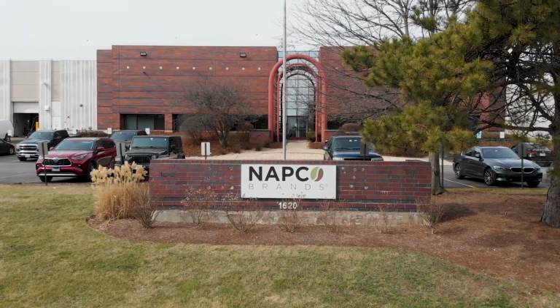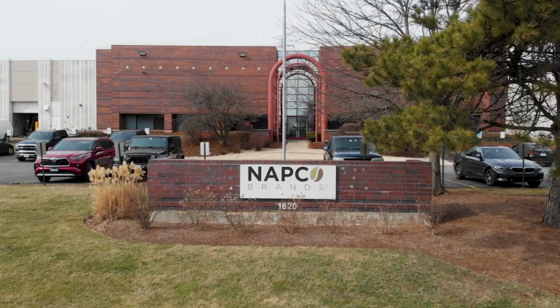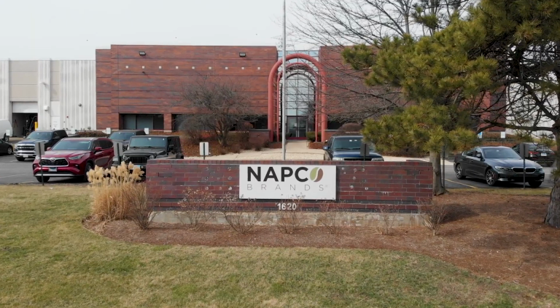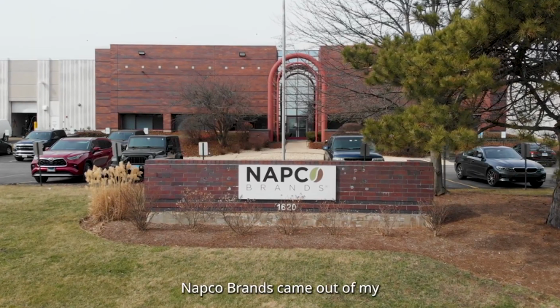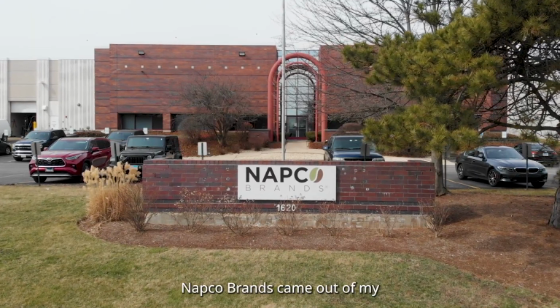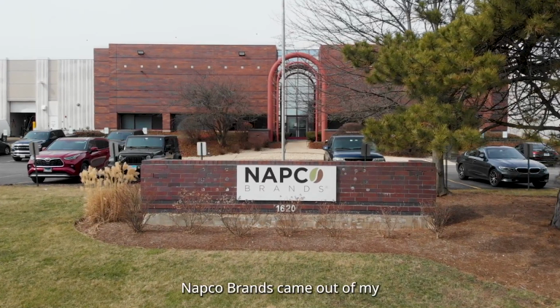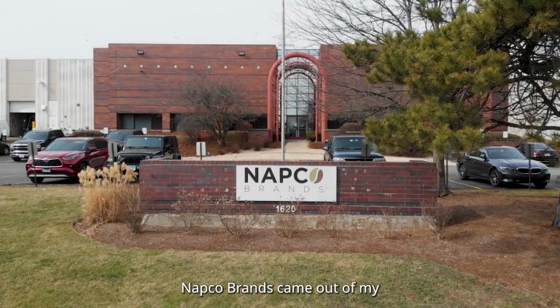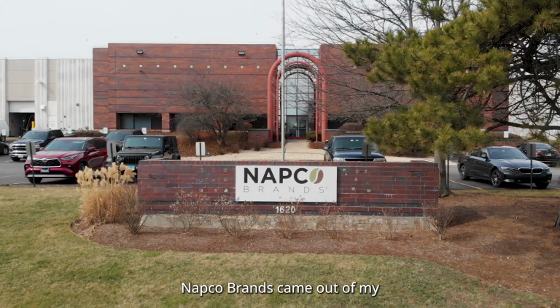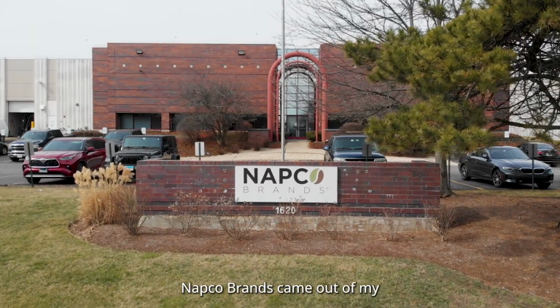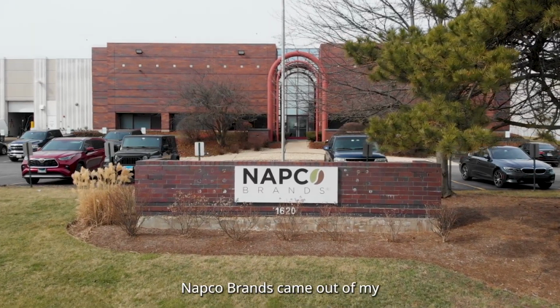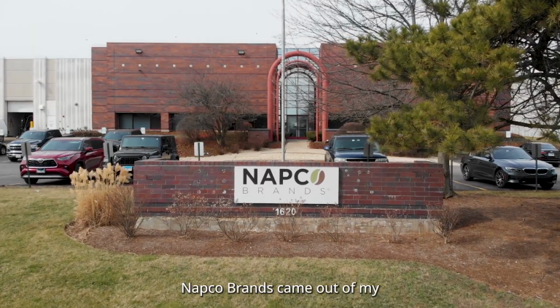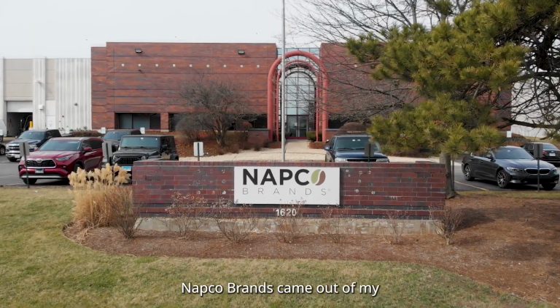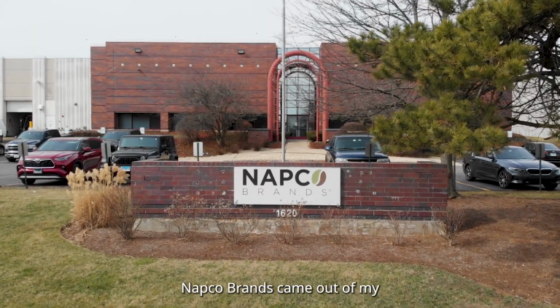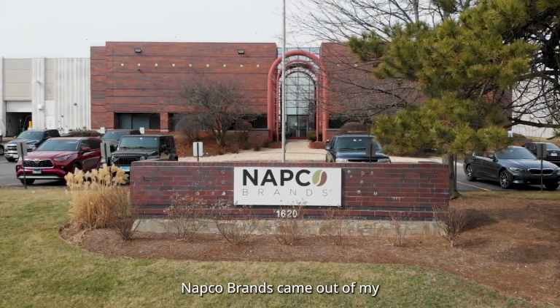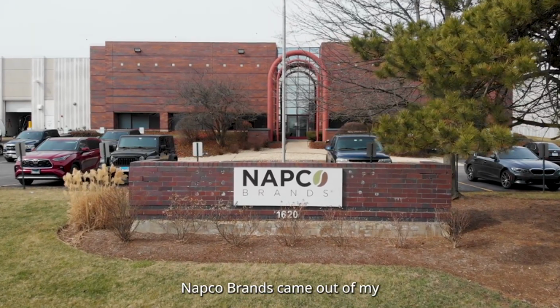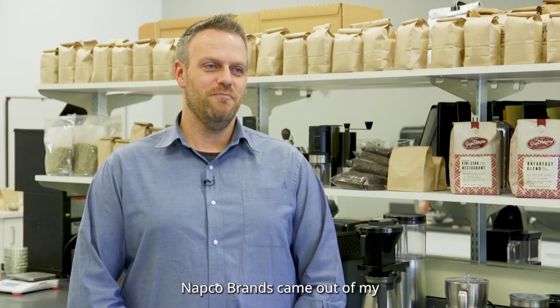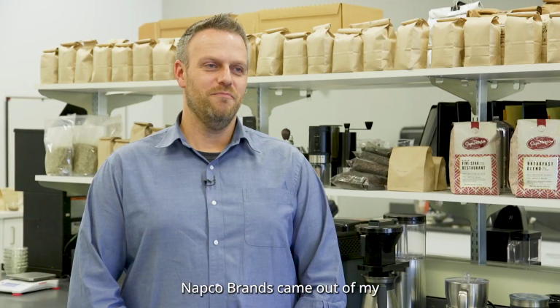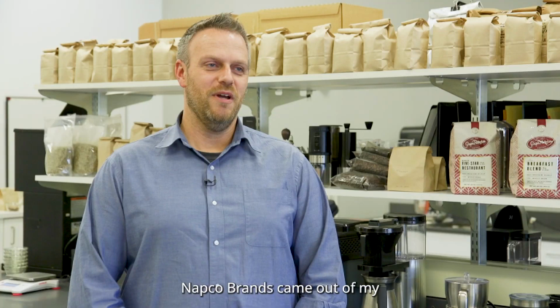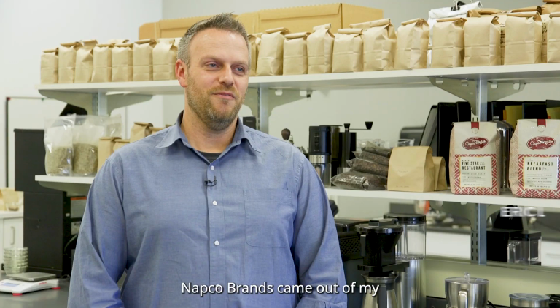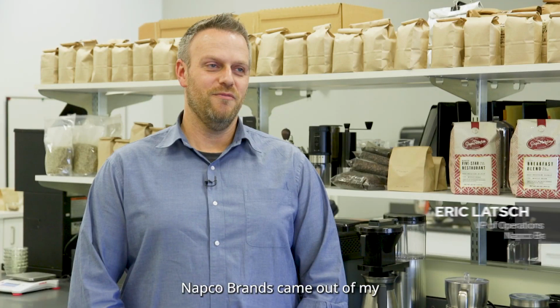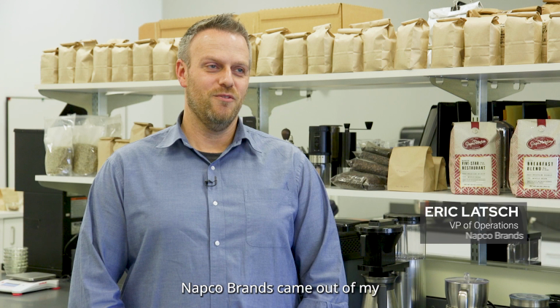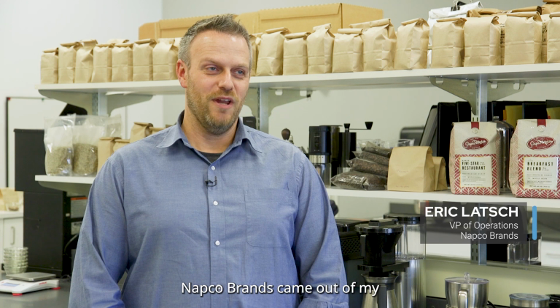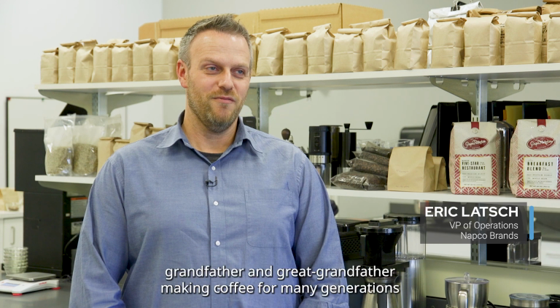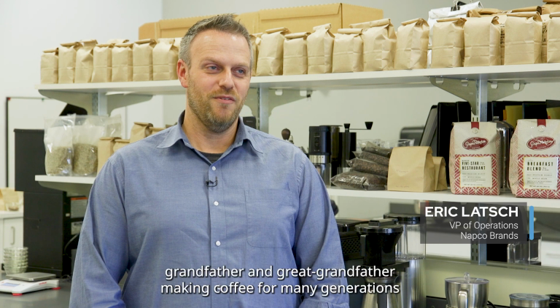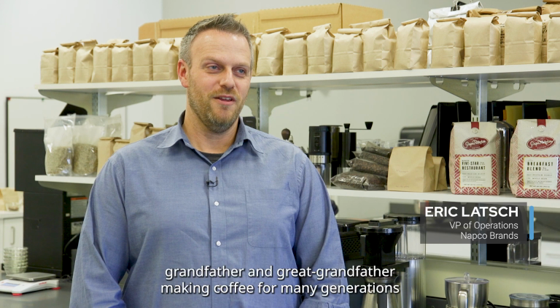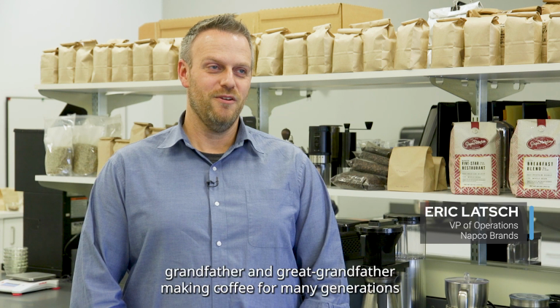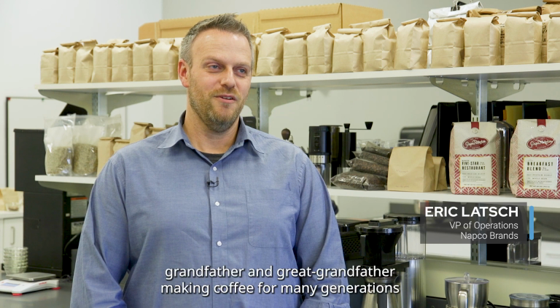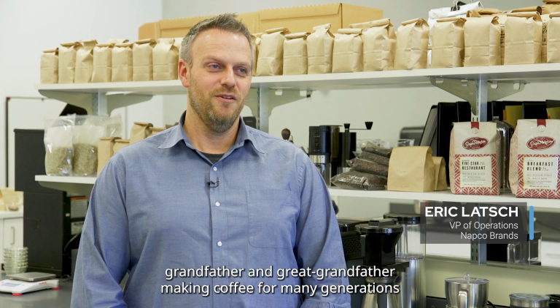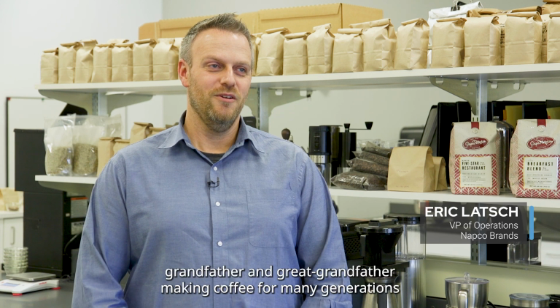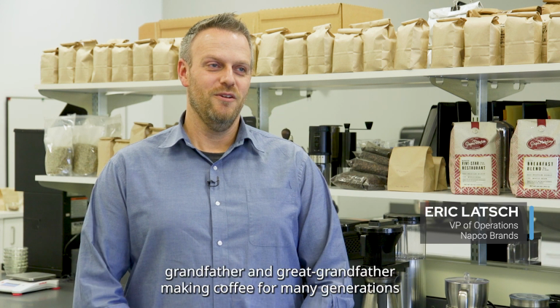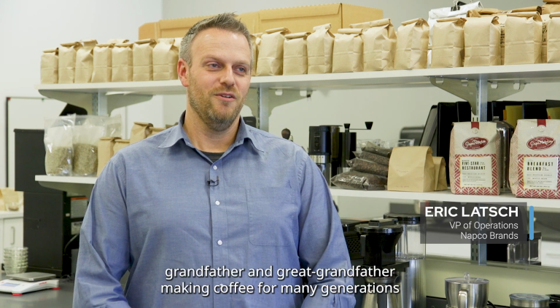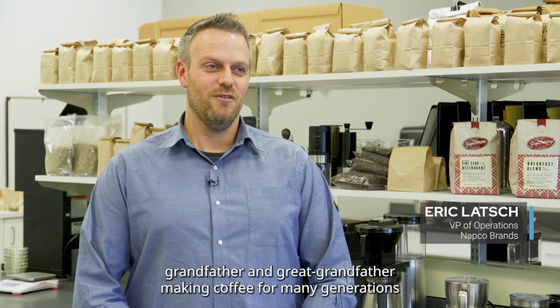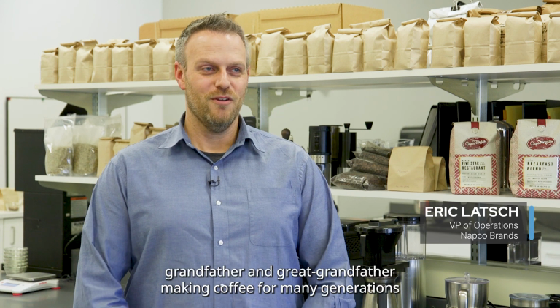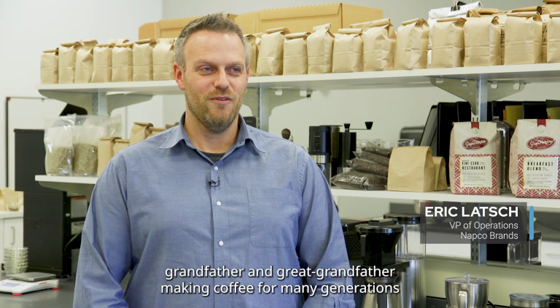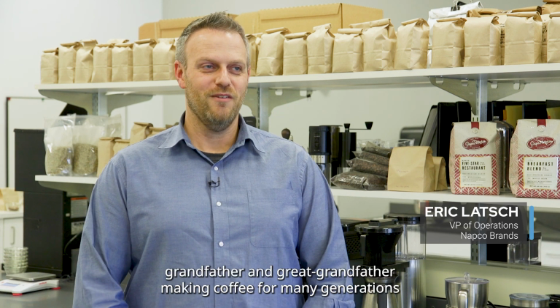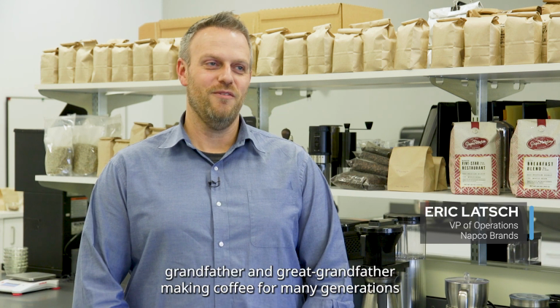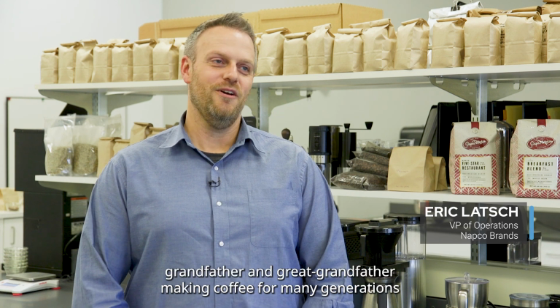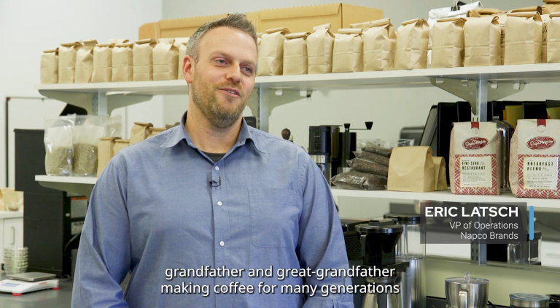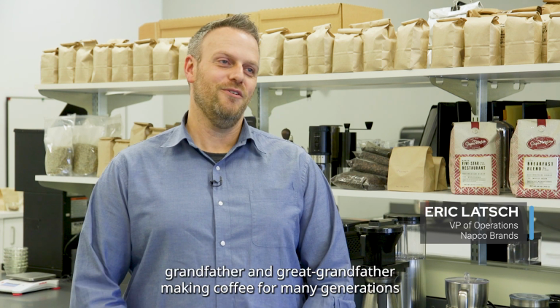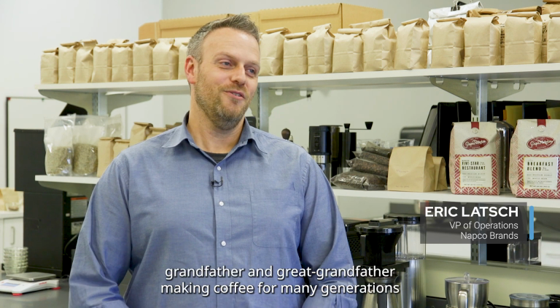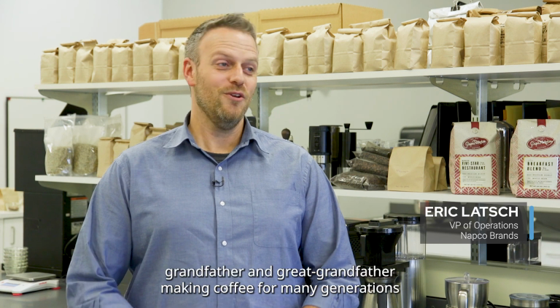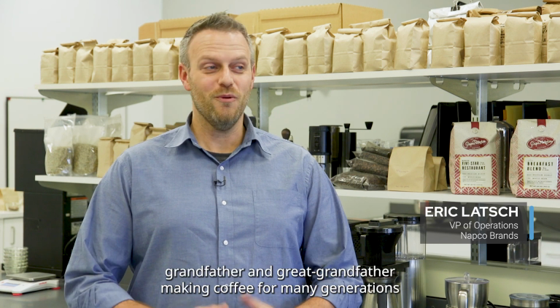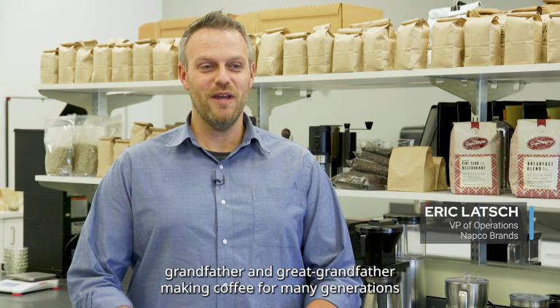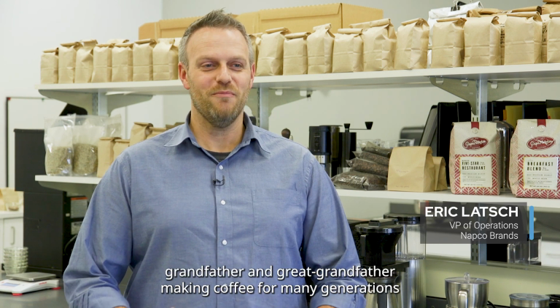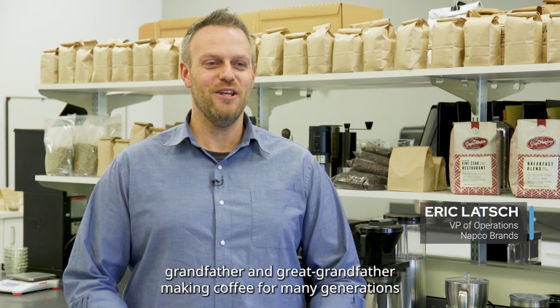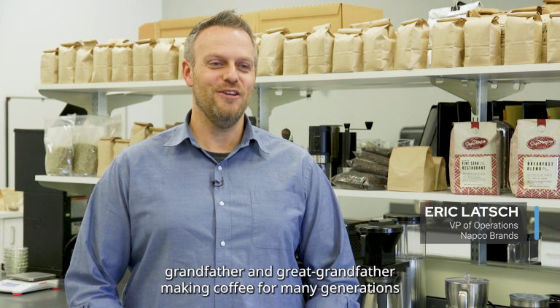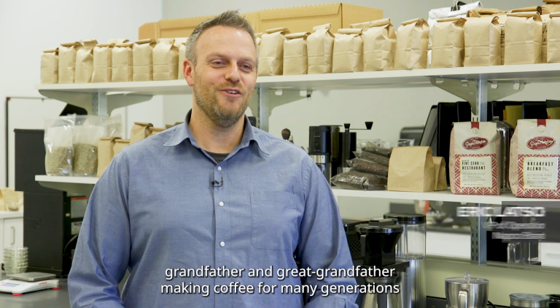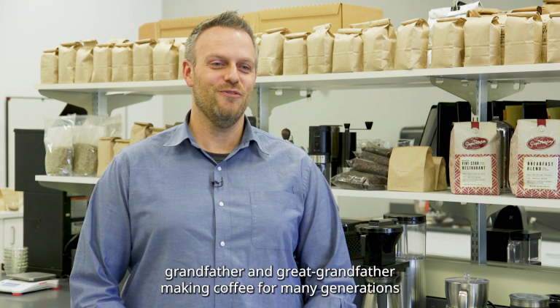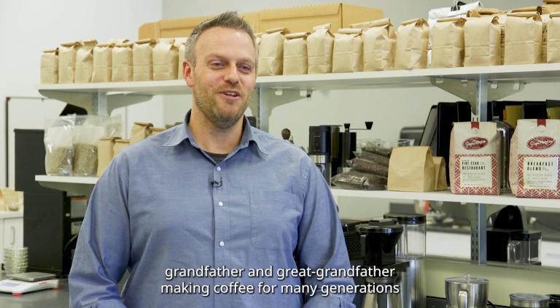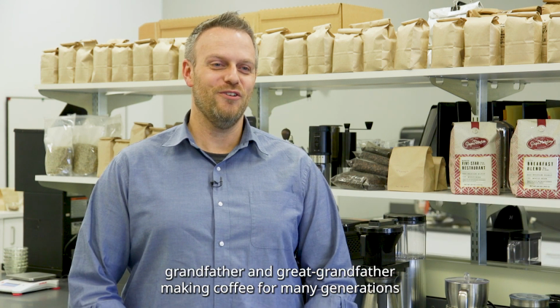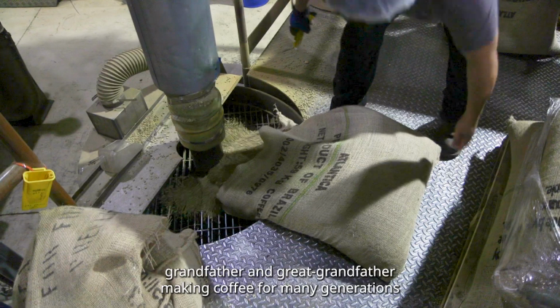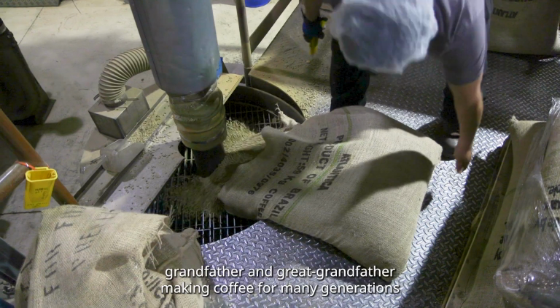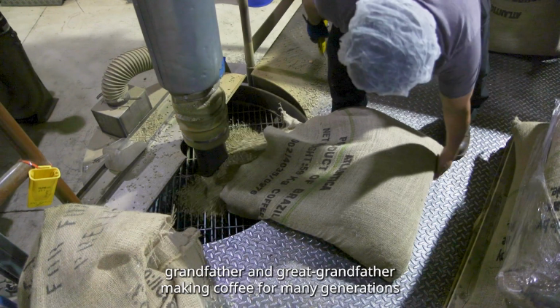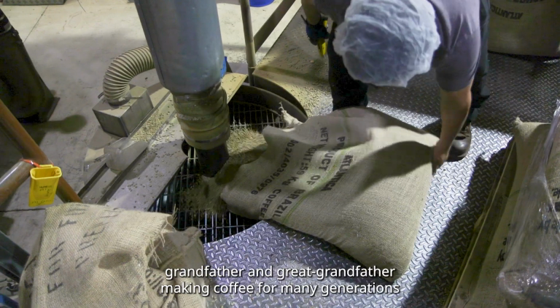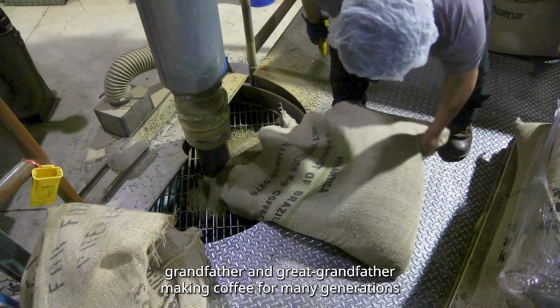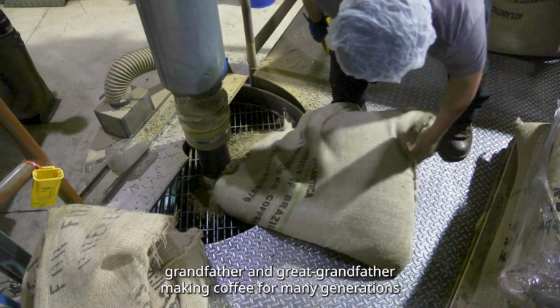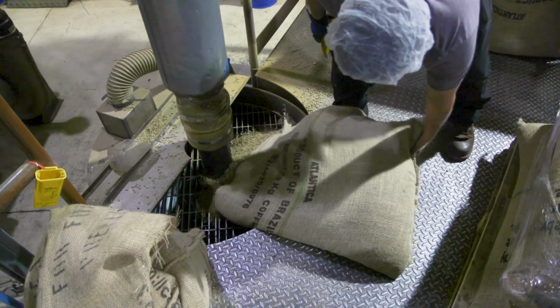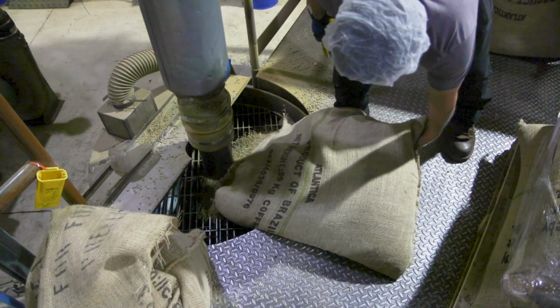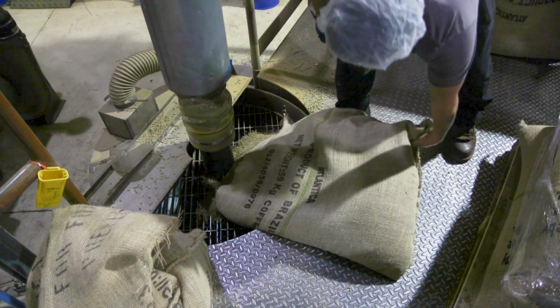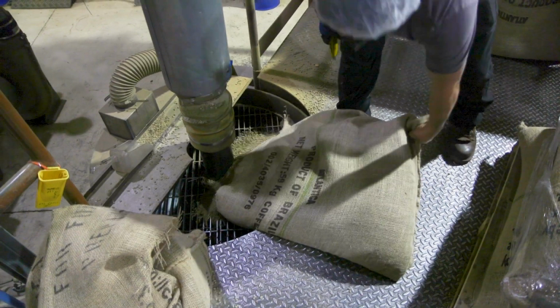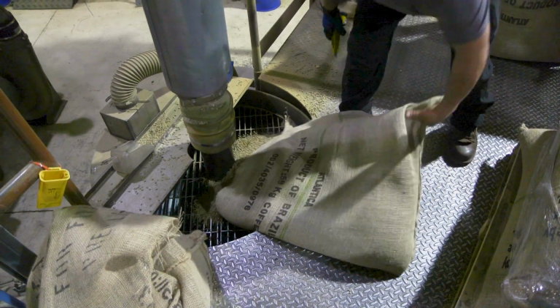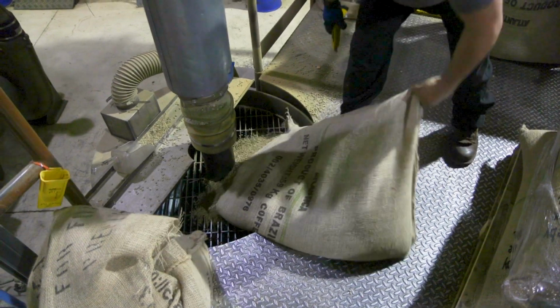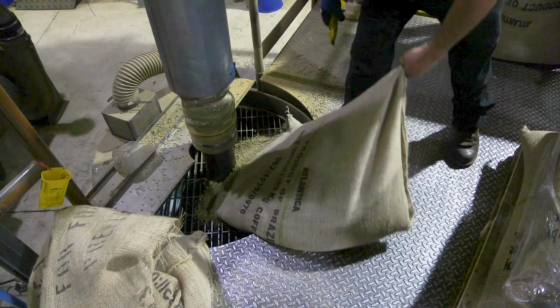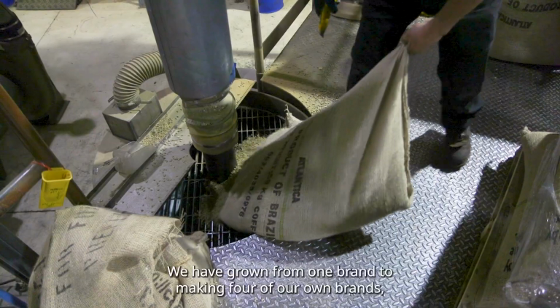Napco Brands came out of my grandfather, great-grandfather, going back many years, many generations, making coffee.